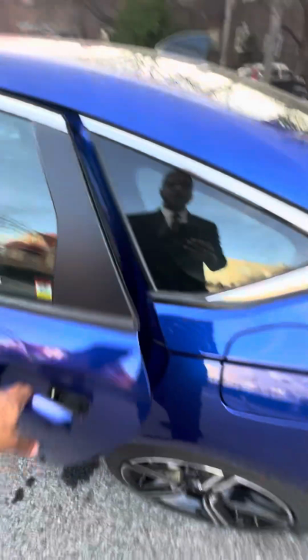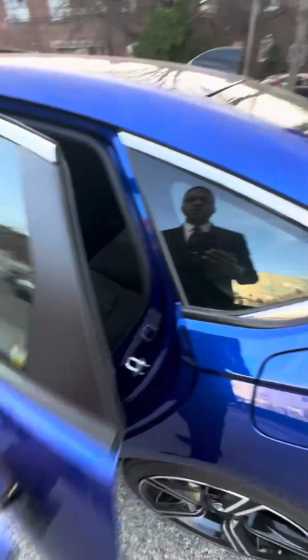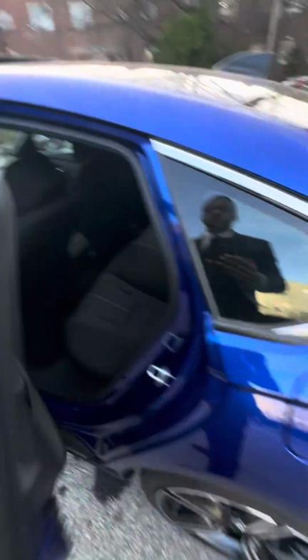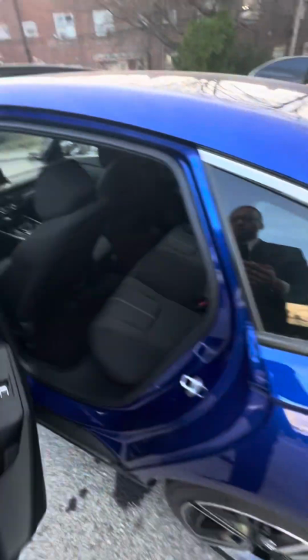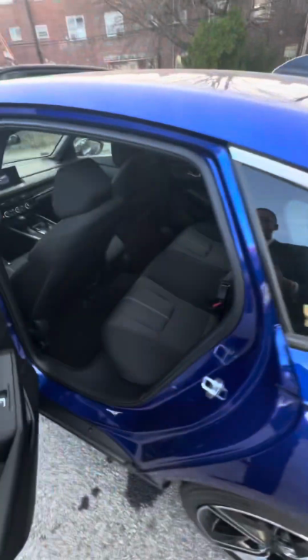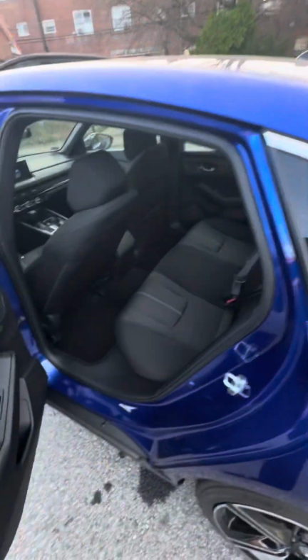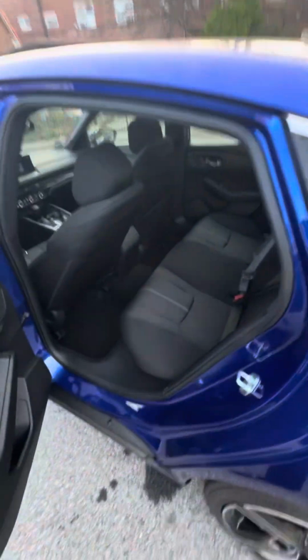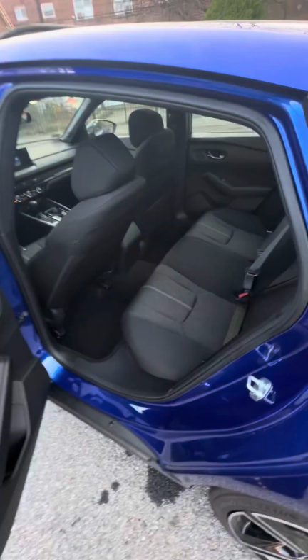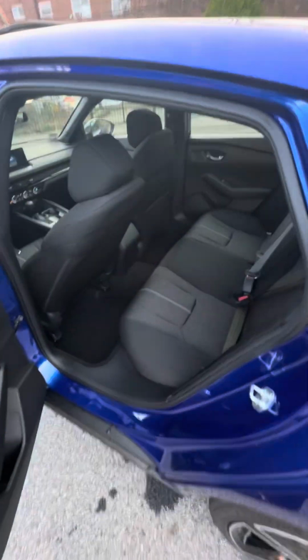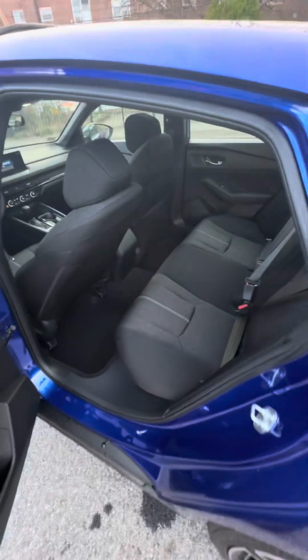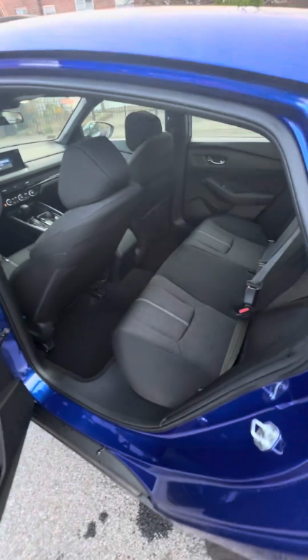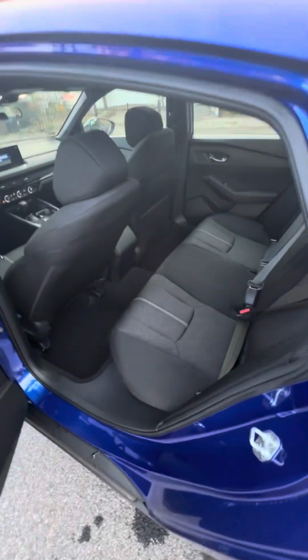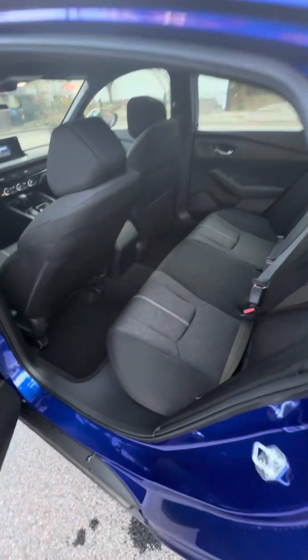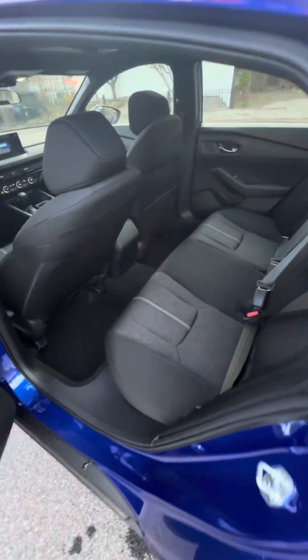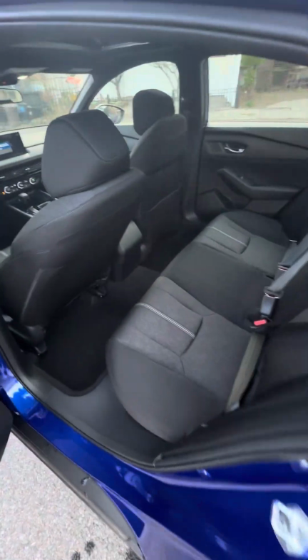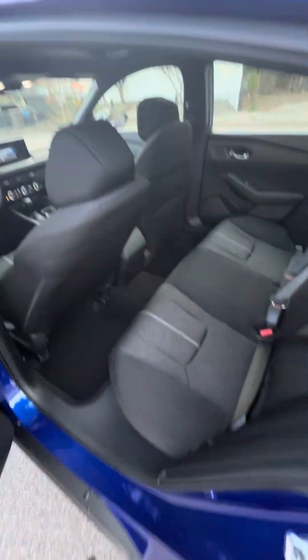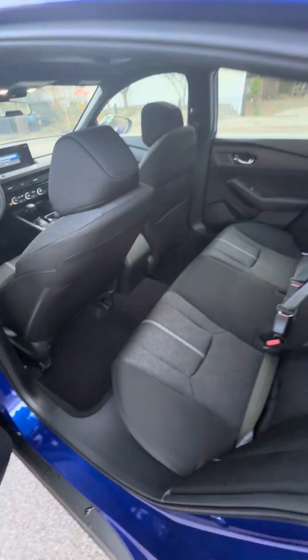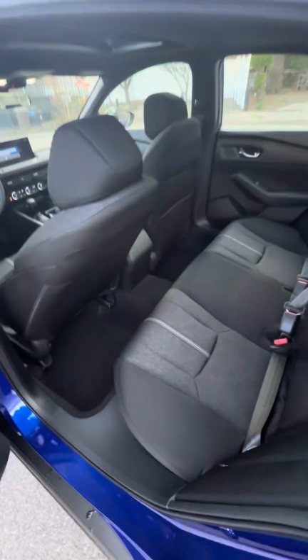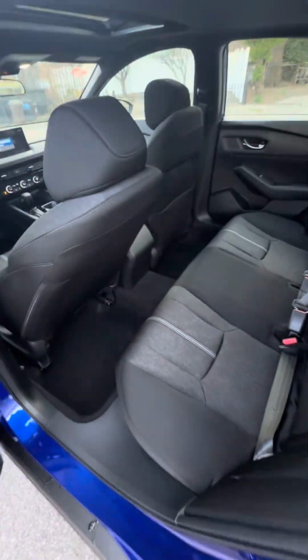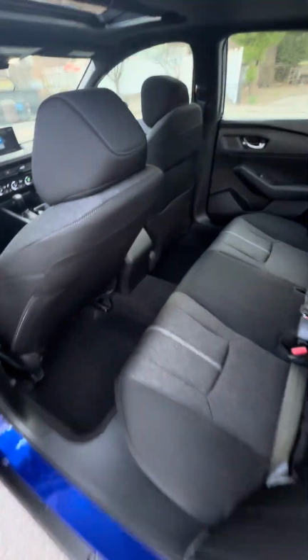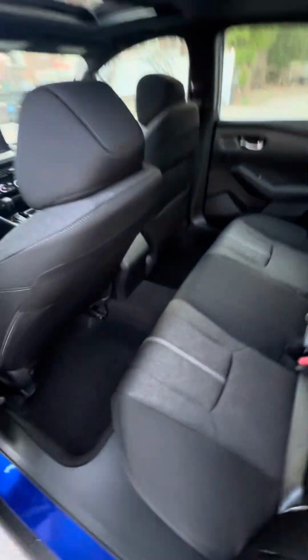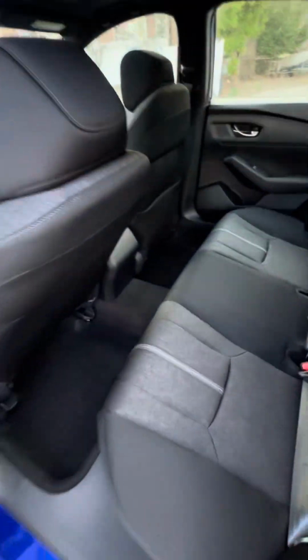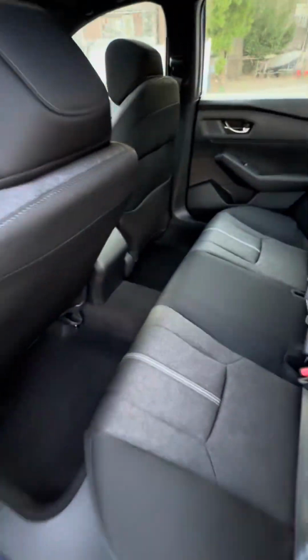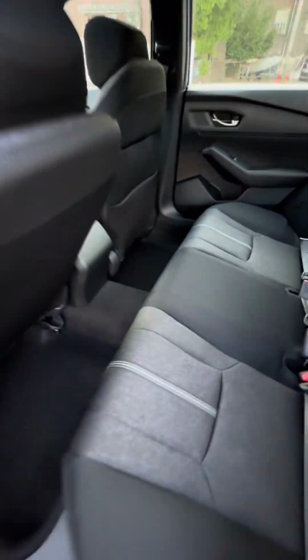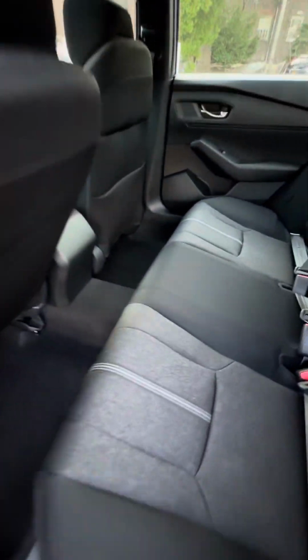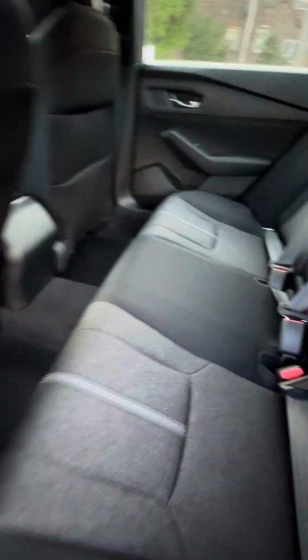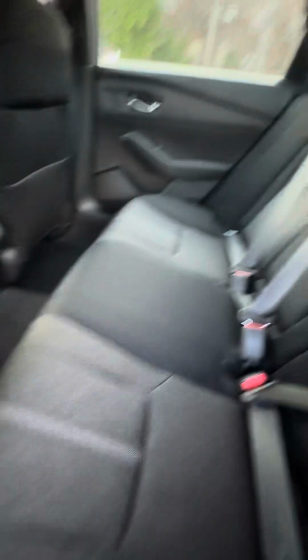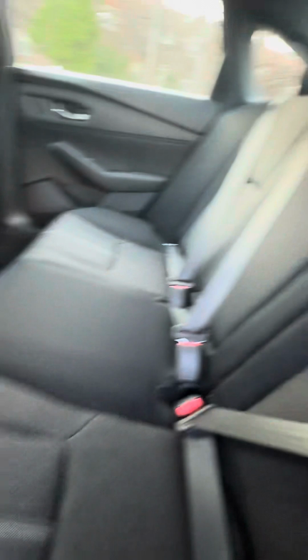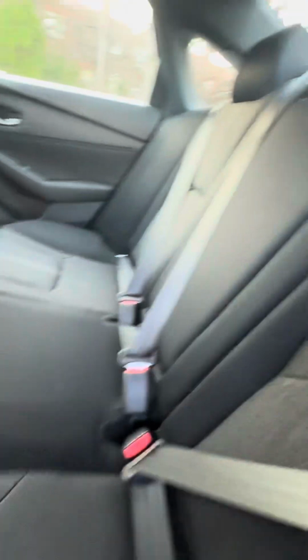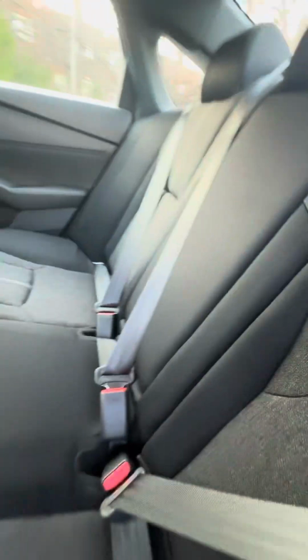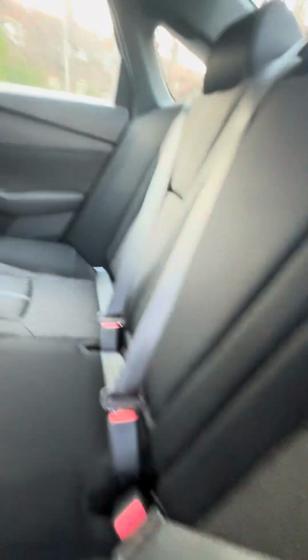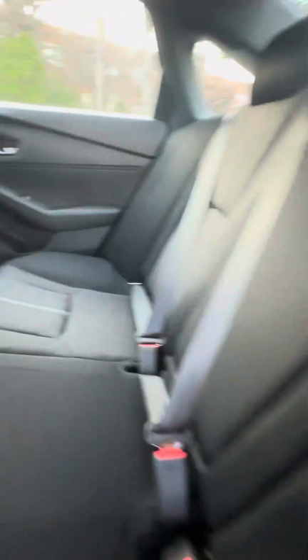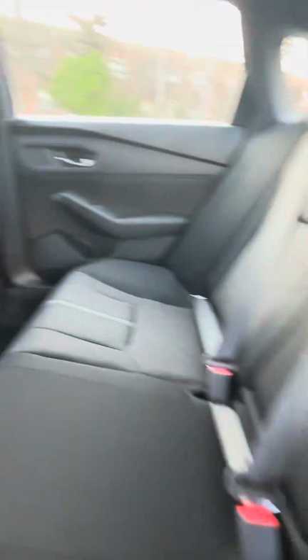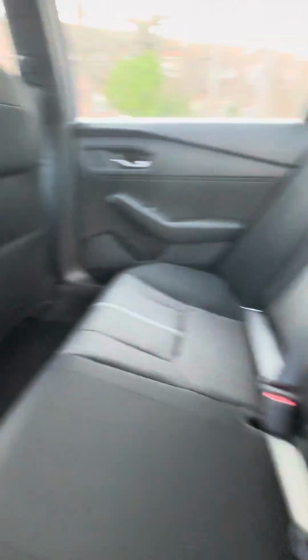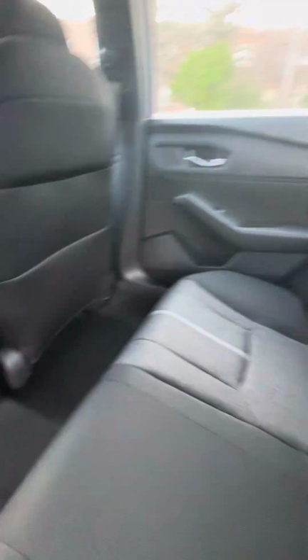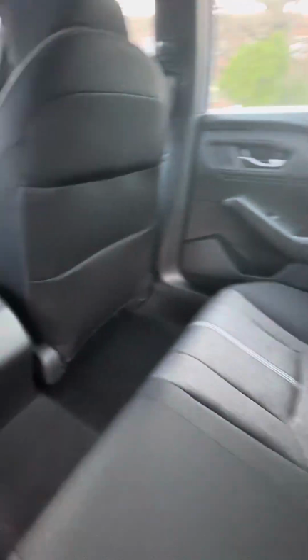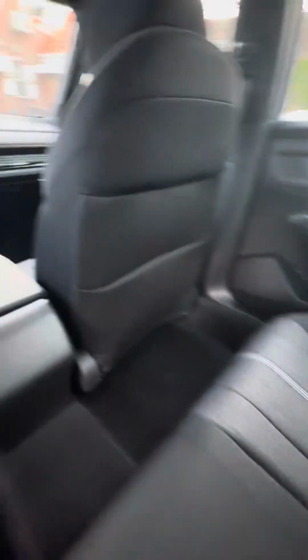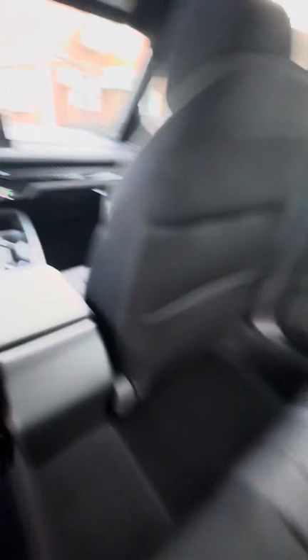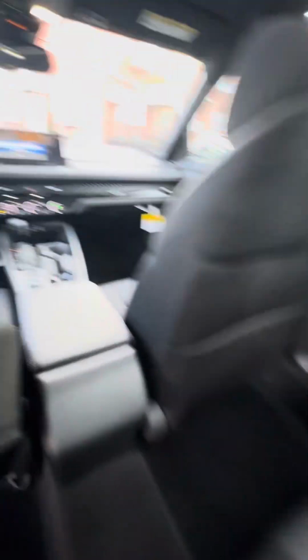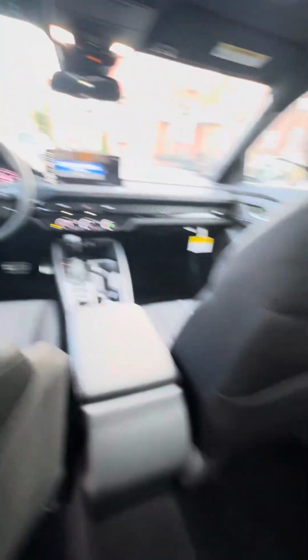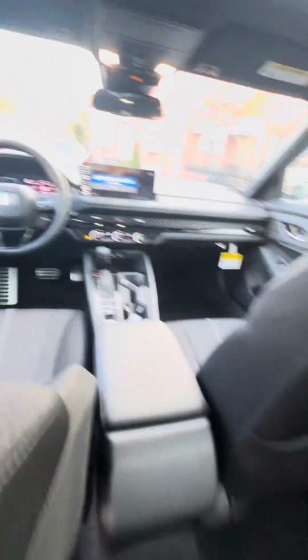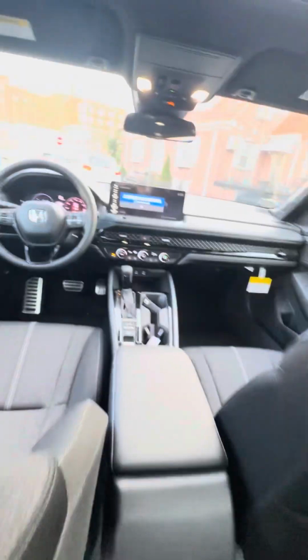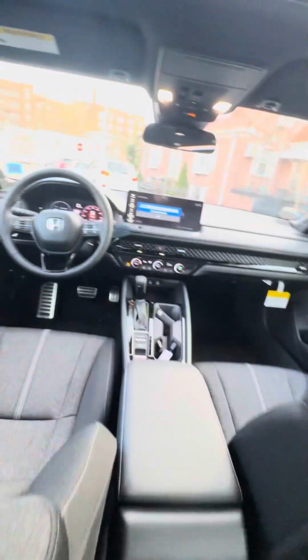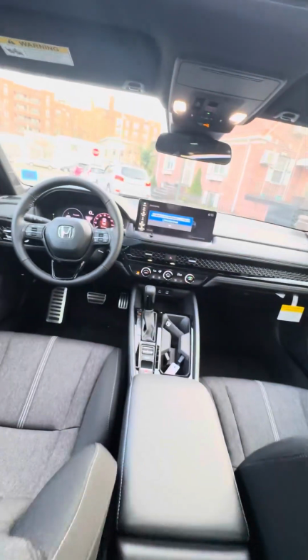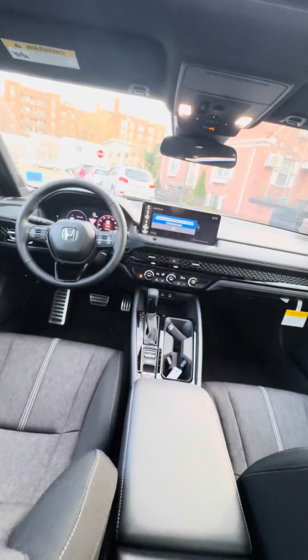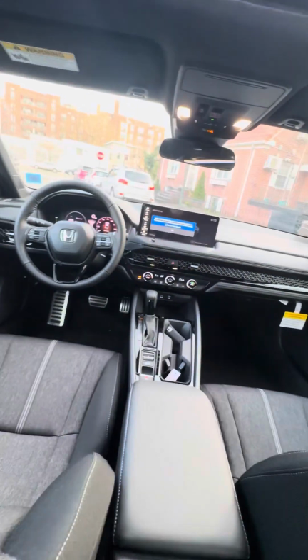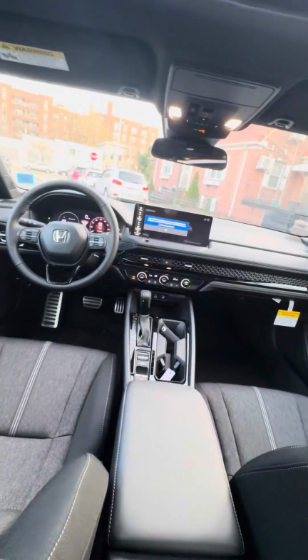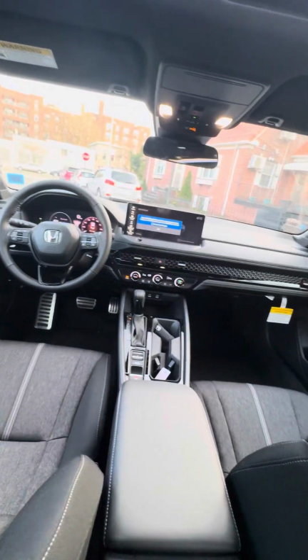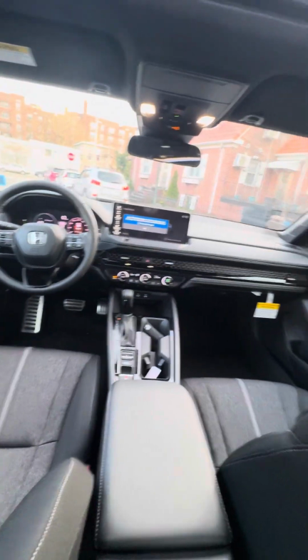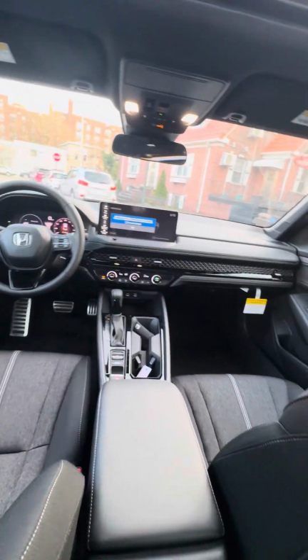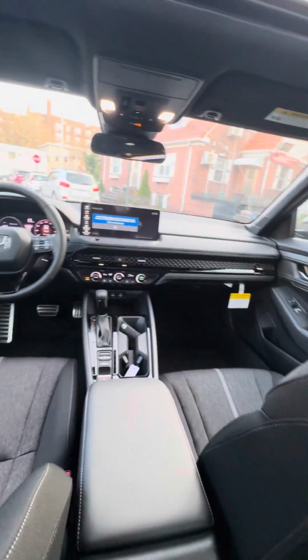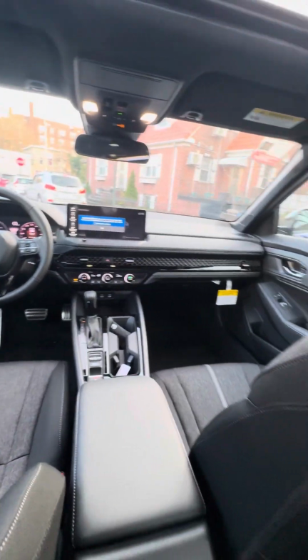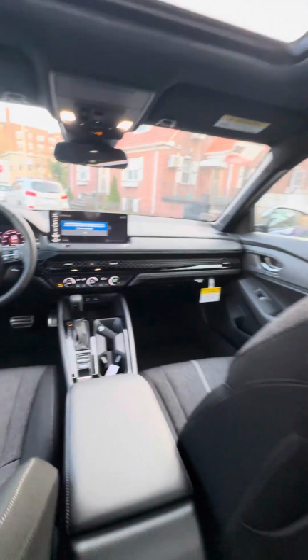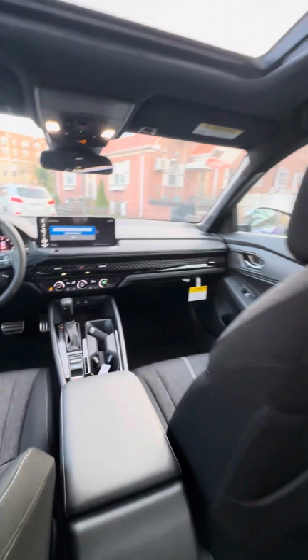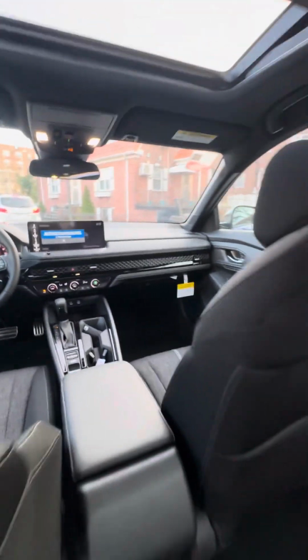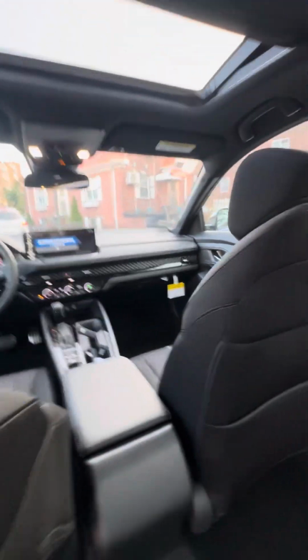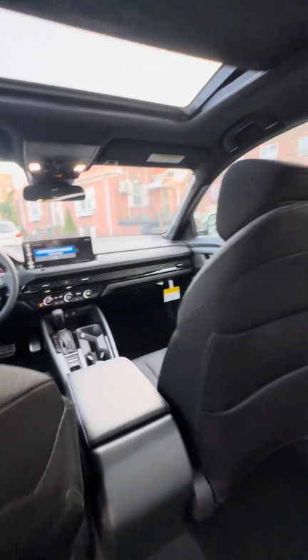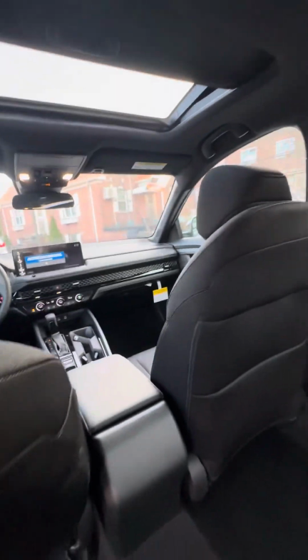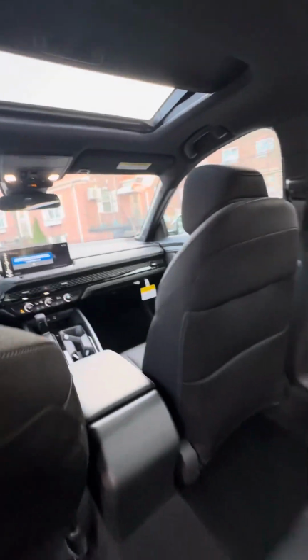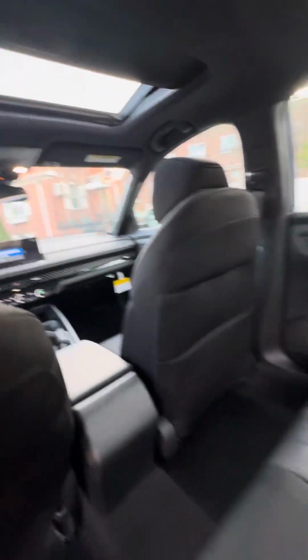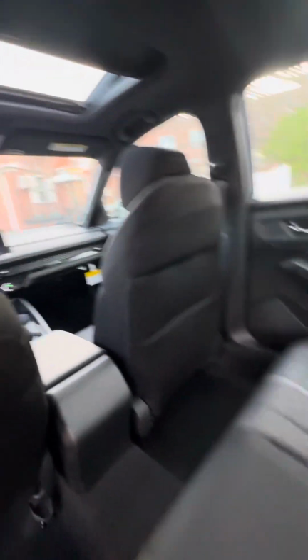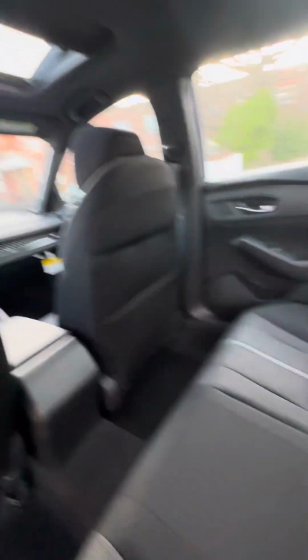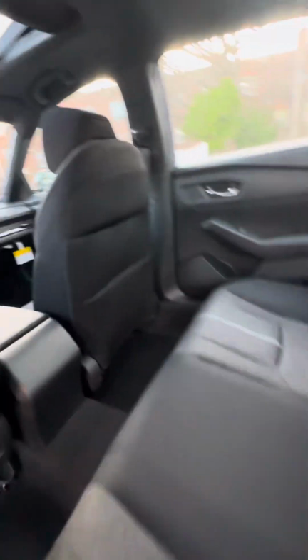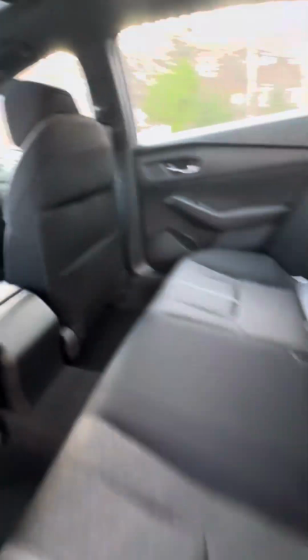Let's take a look in the back. Plenty of space, nice and comfortable. That's the view from the rear.